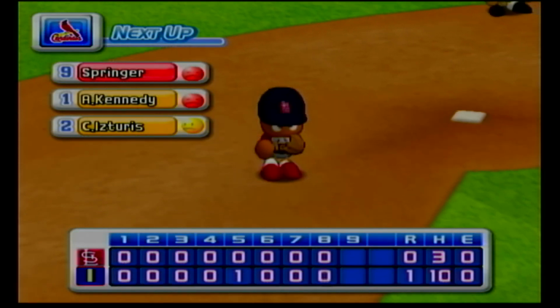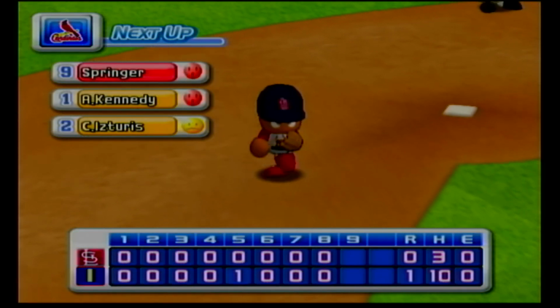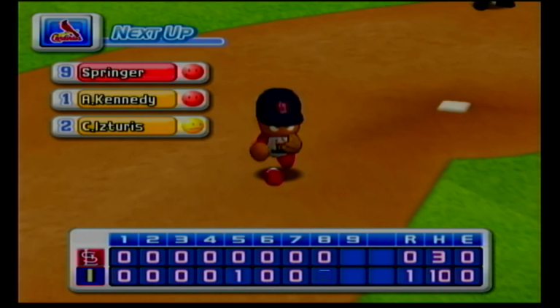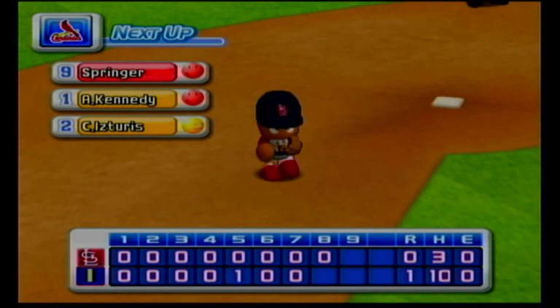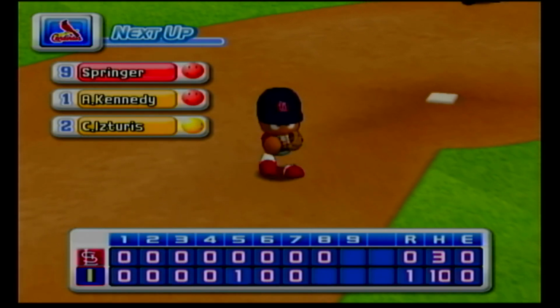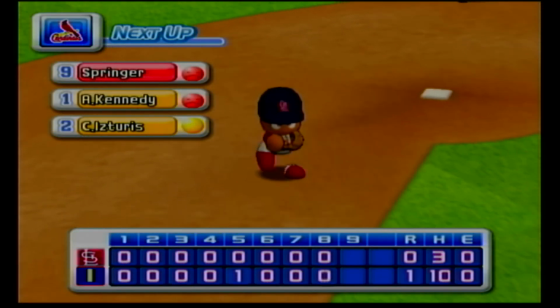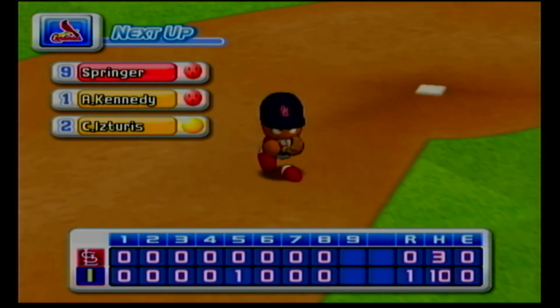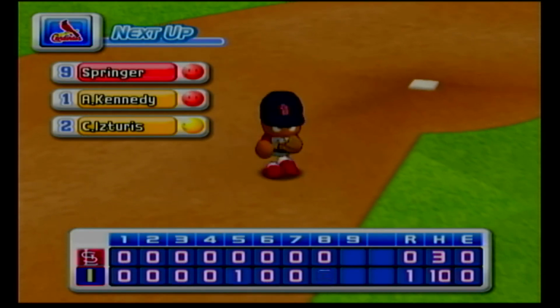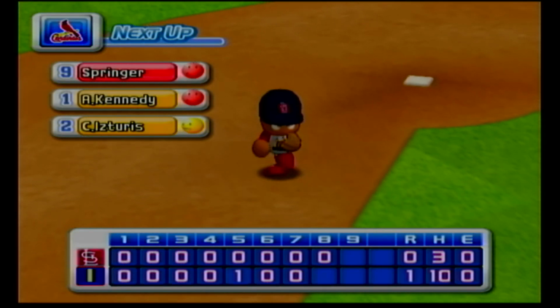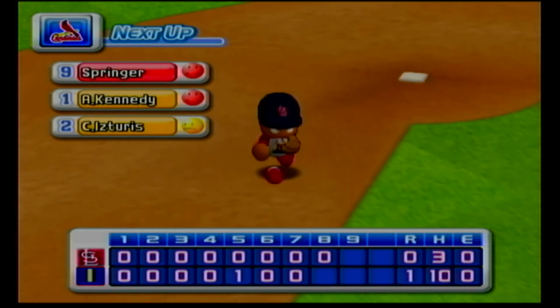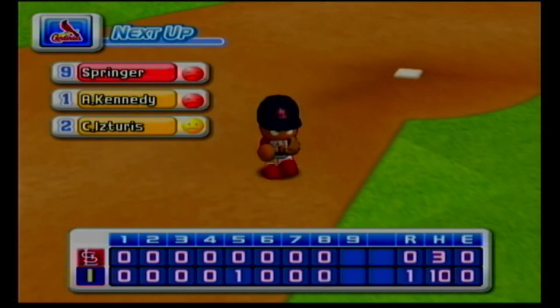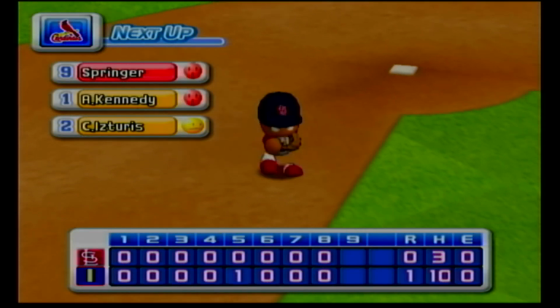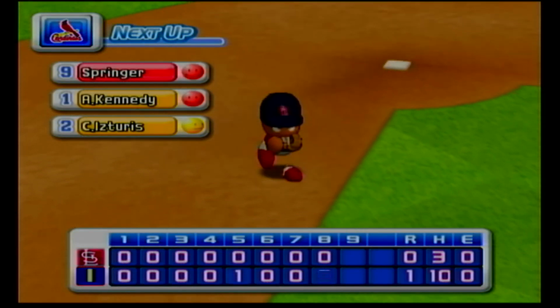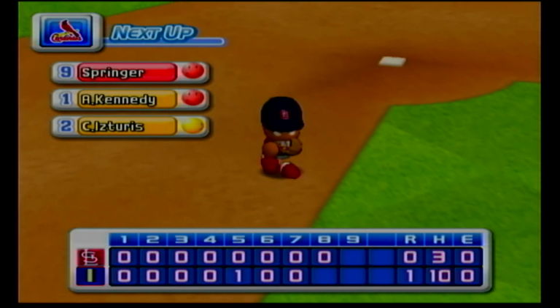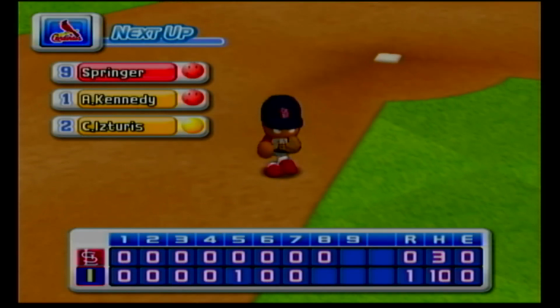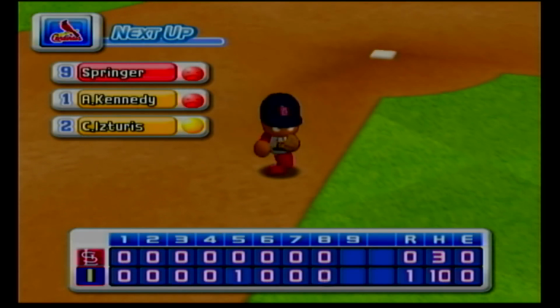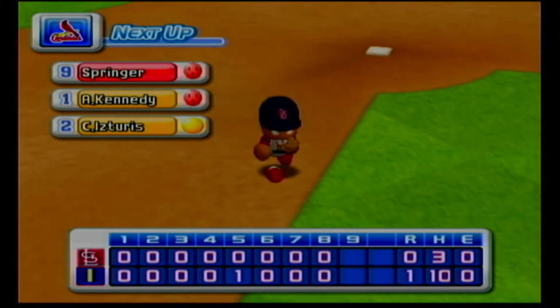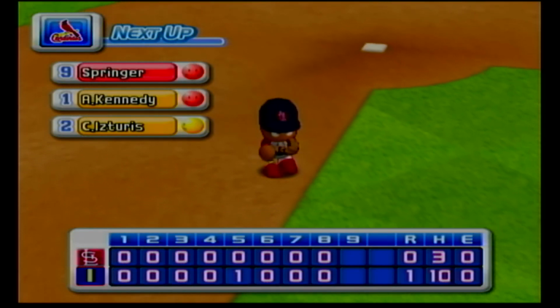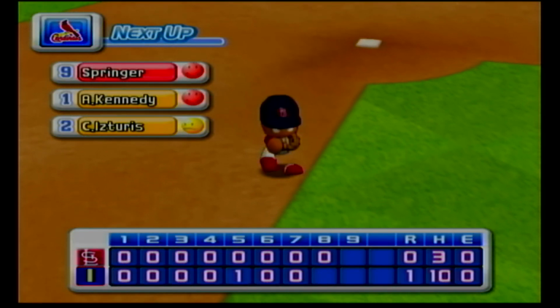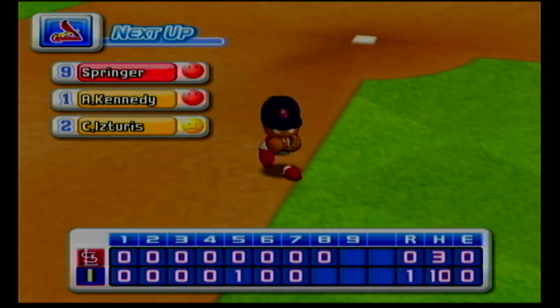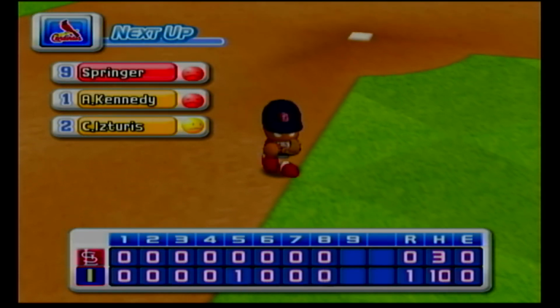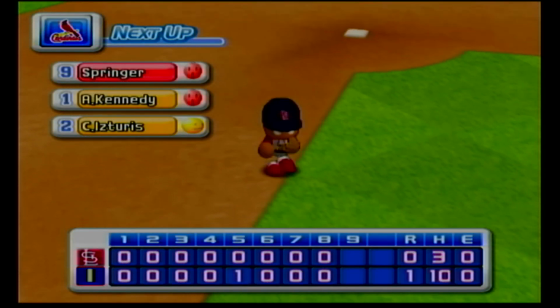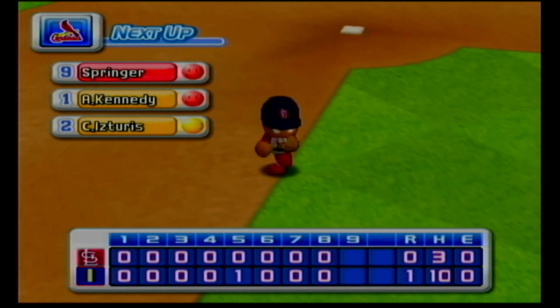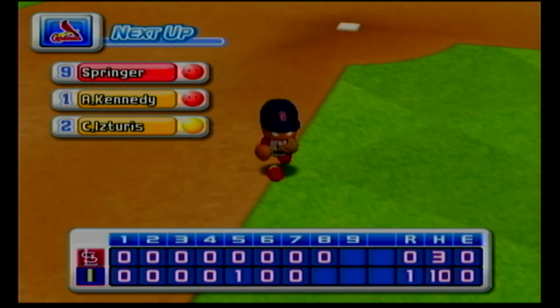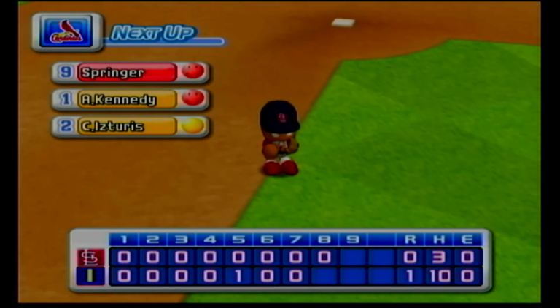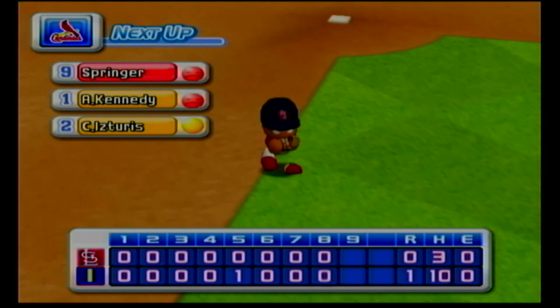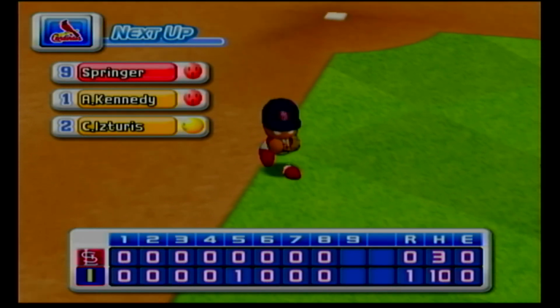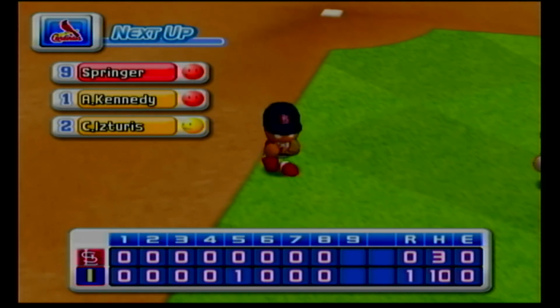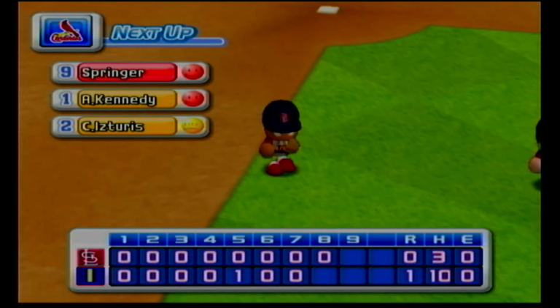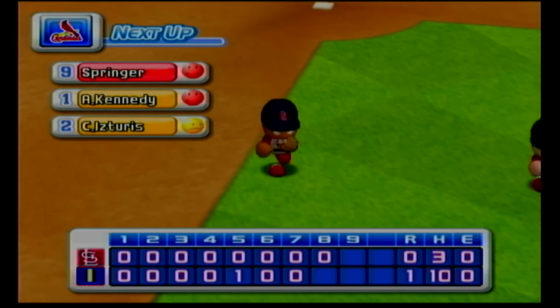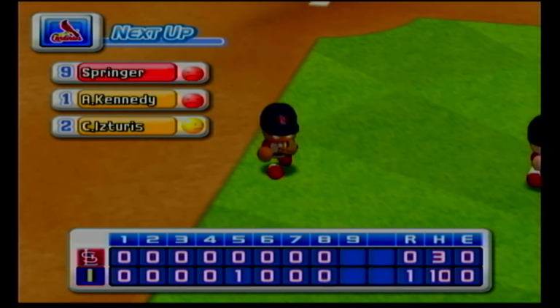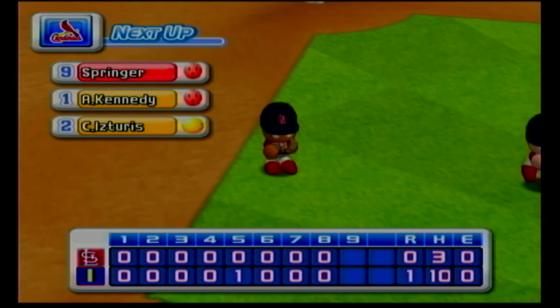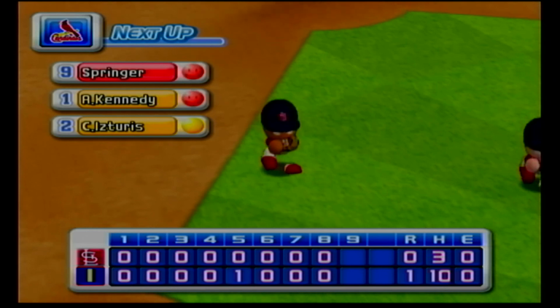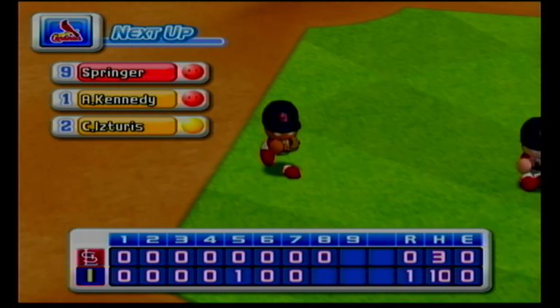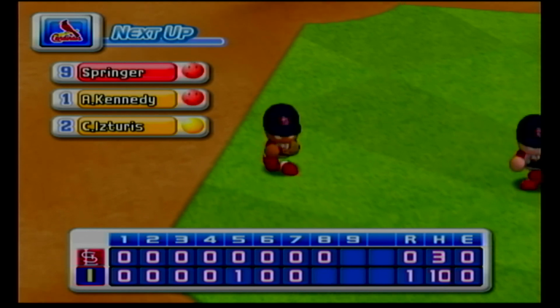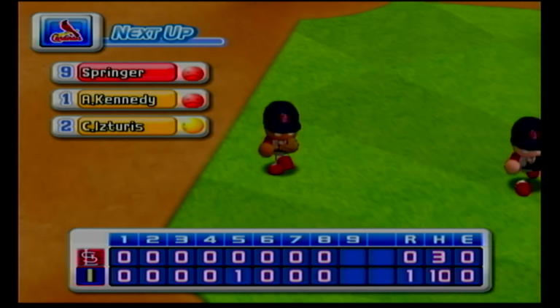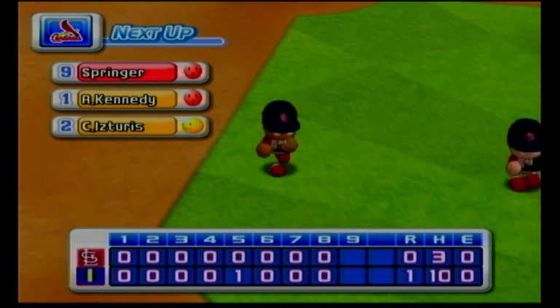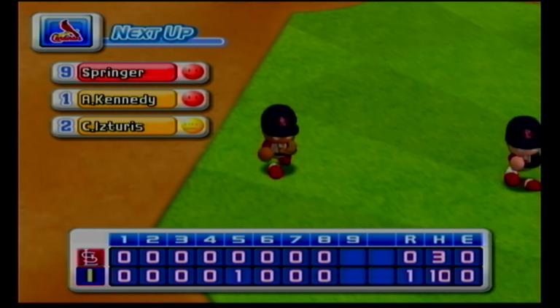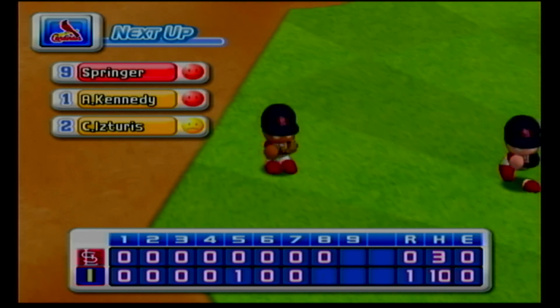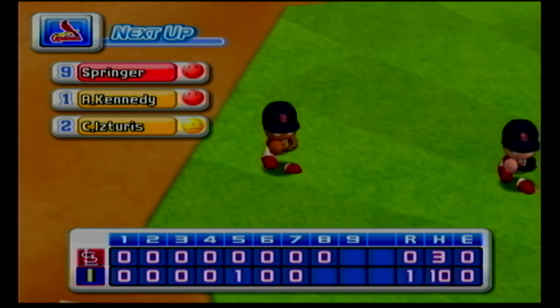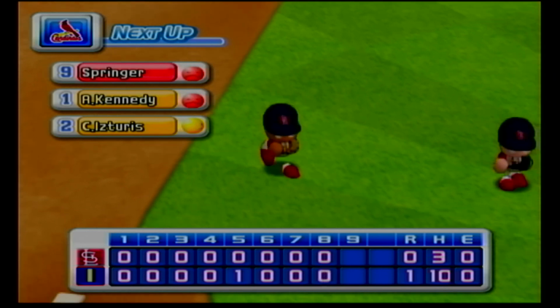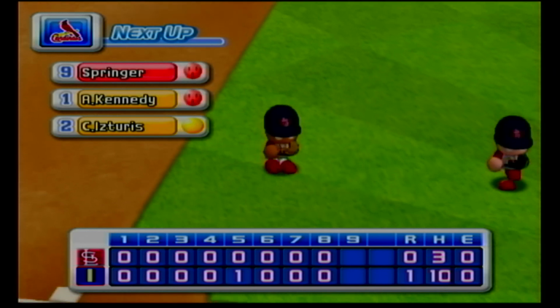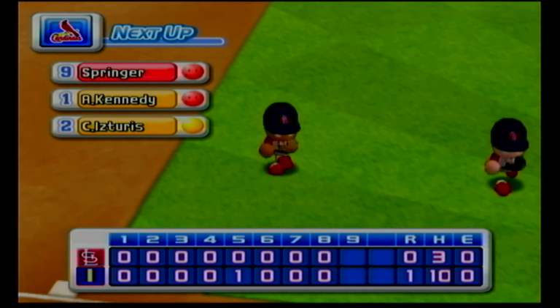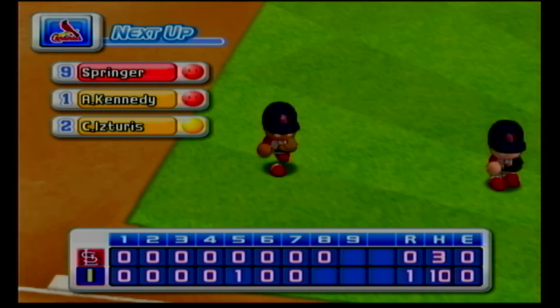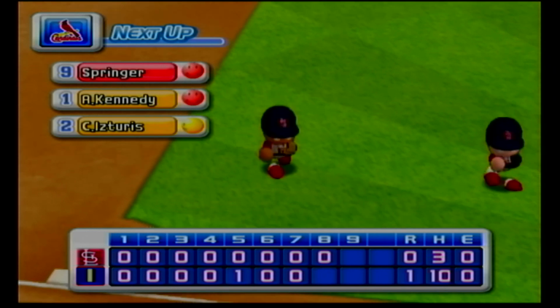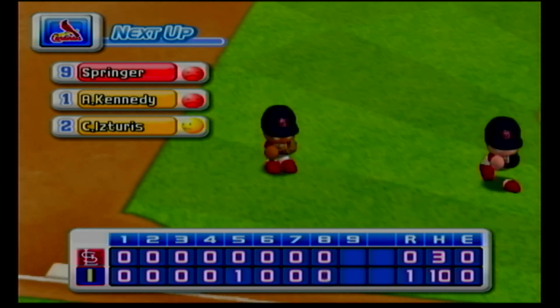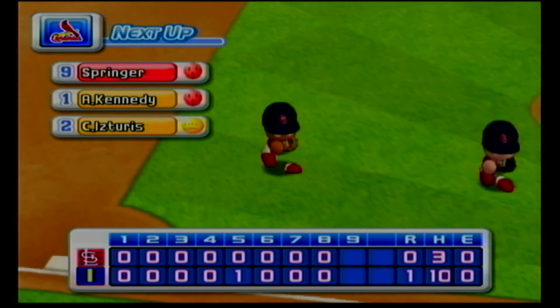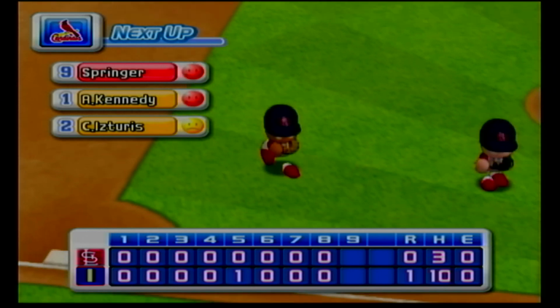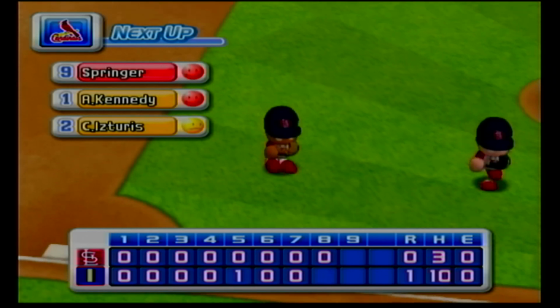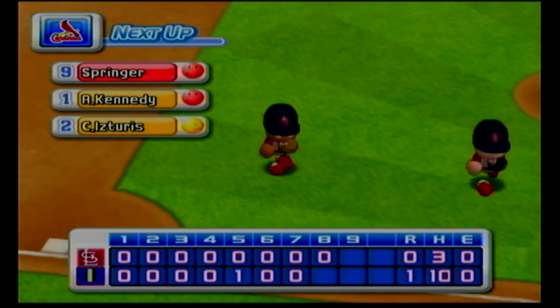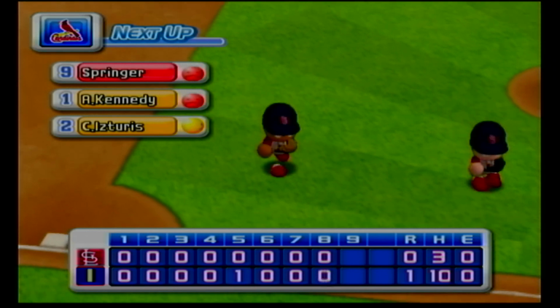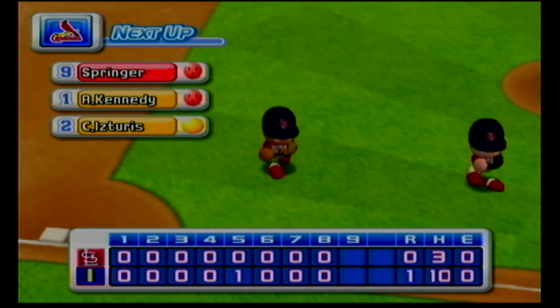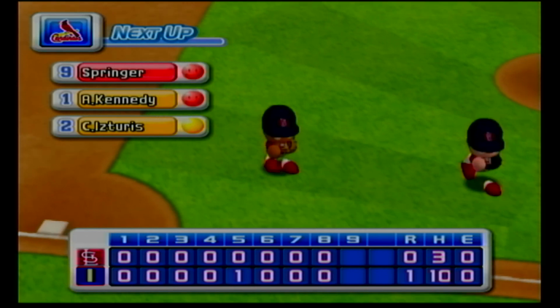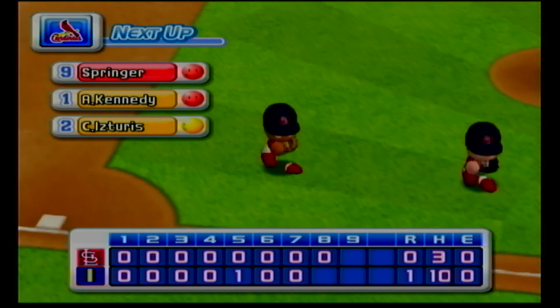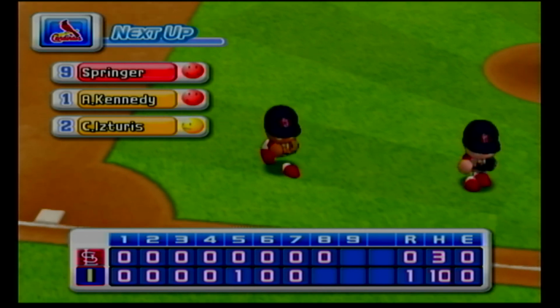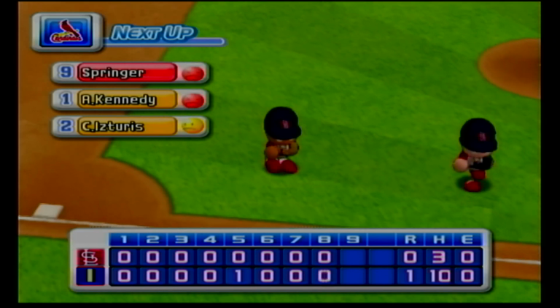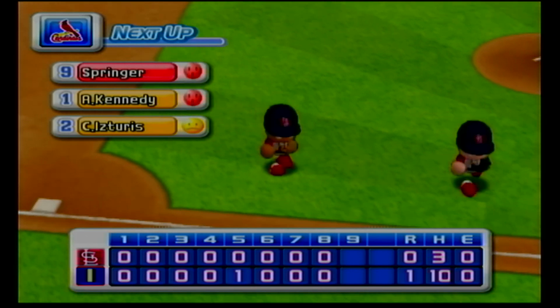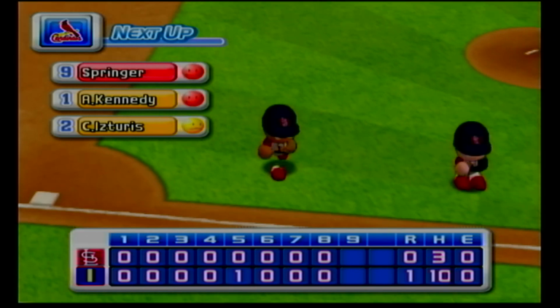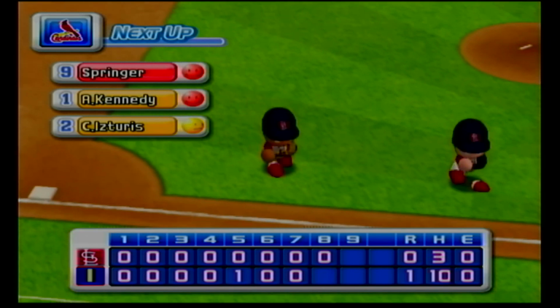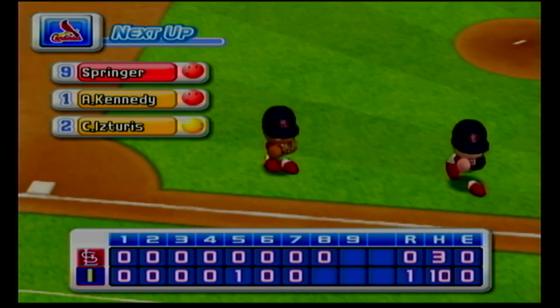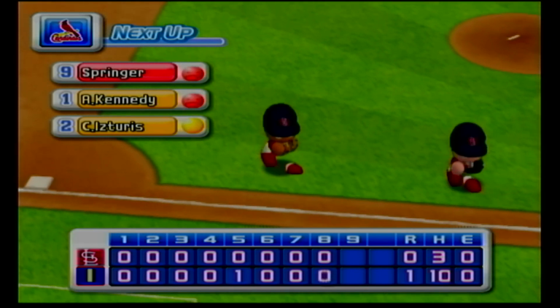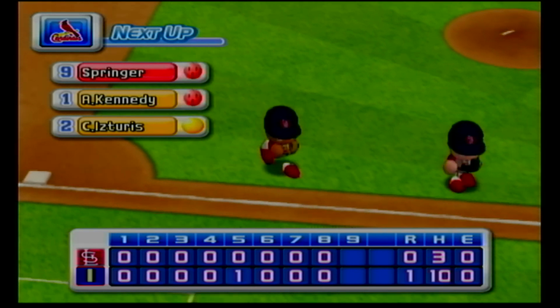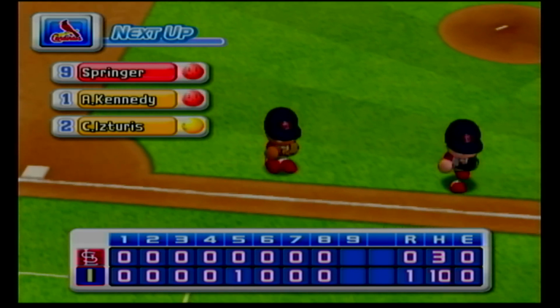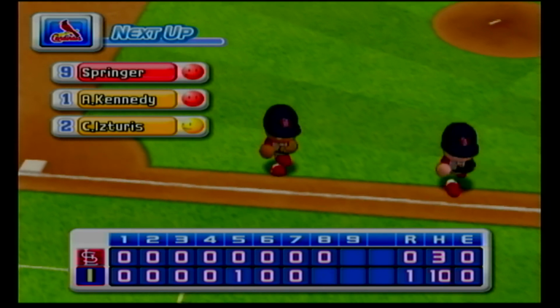No runs, one hit, no errors, one man left on base. At the end of the eighth inning, Indianapolis lead, the Cardinals zero.